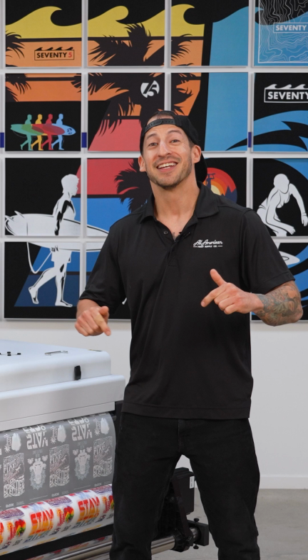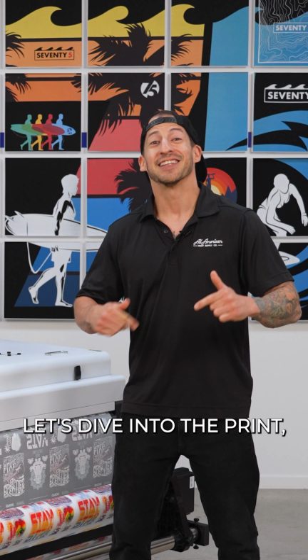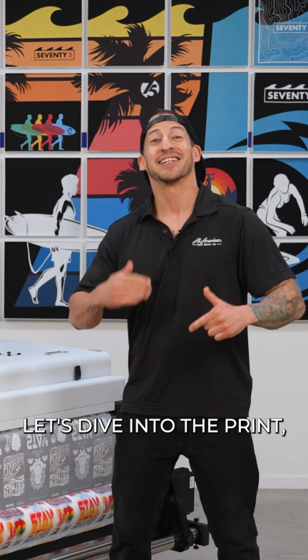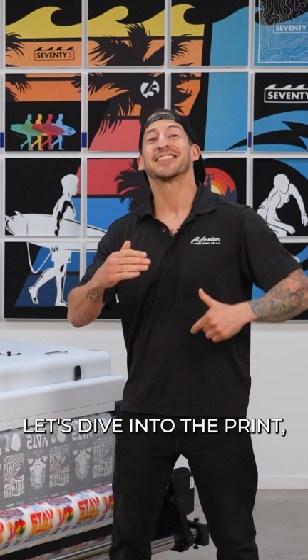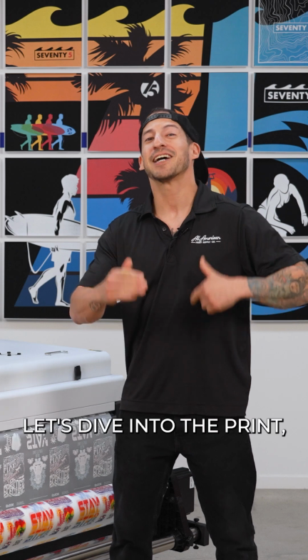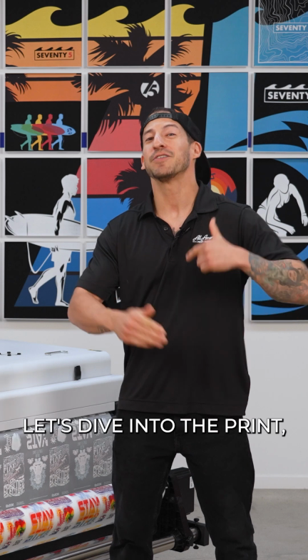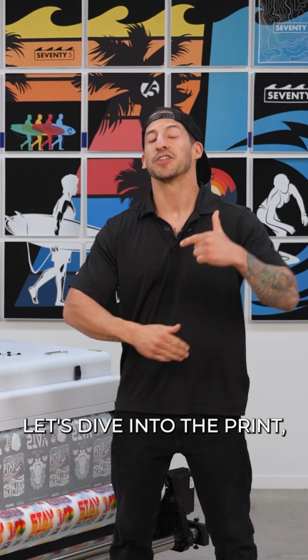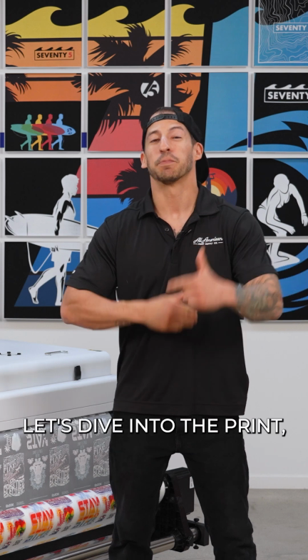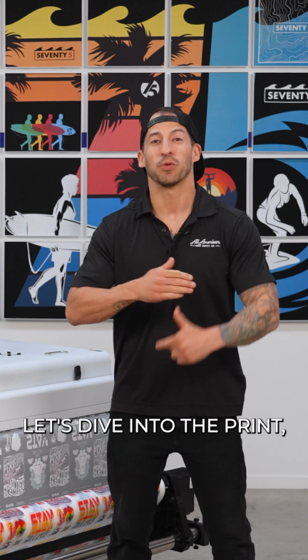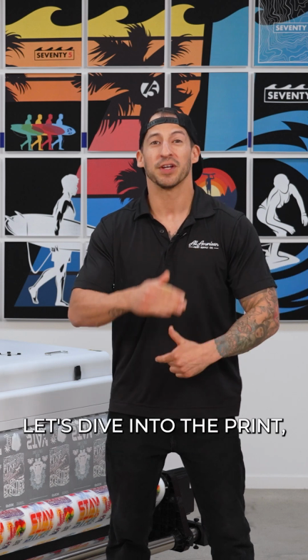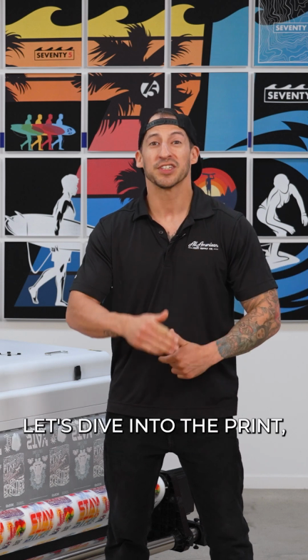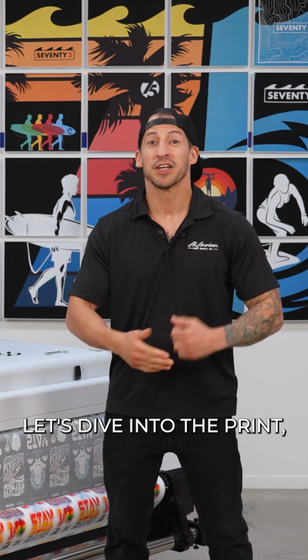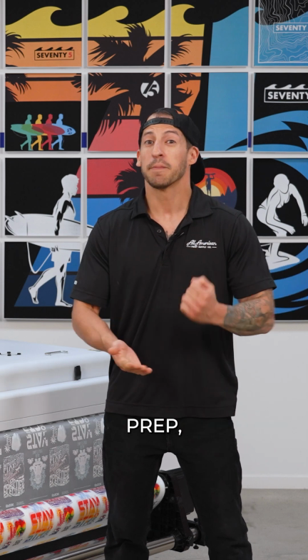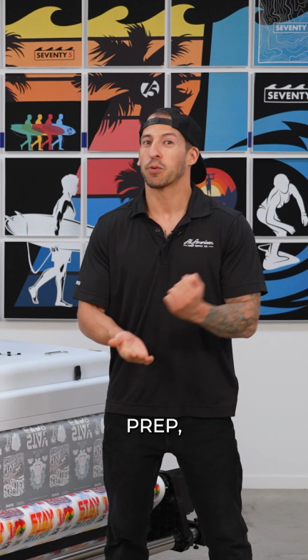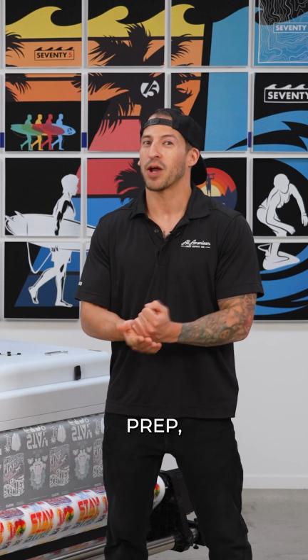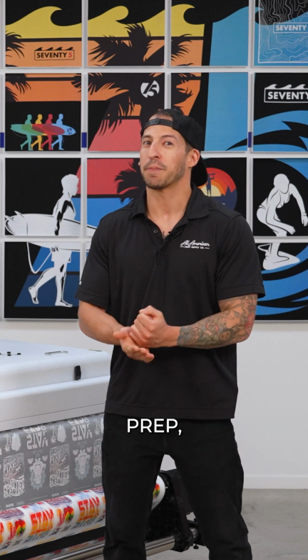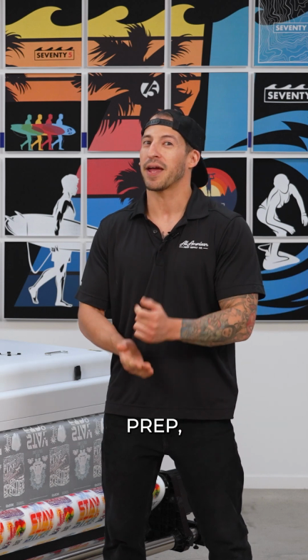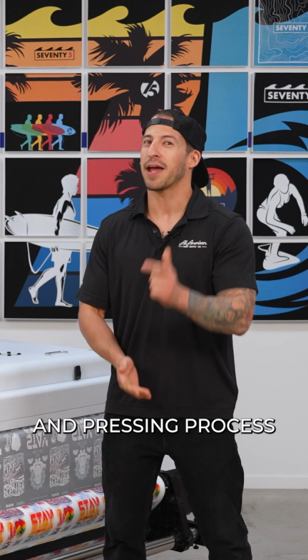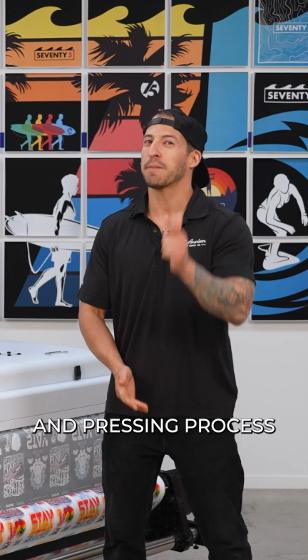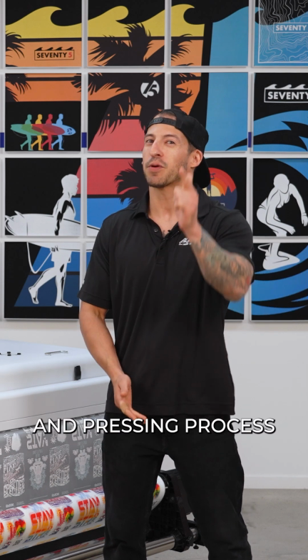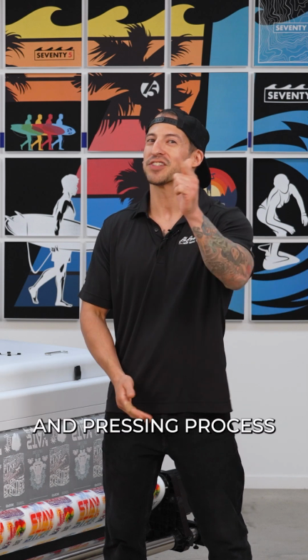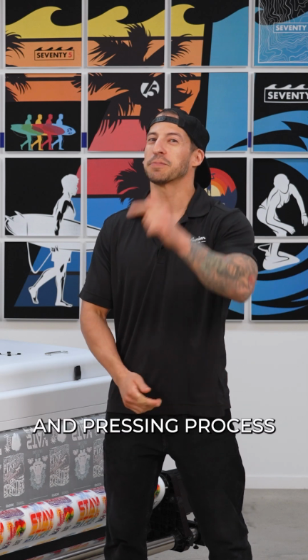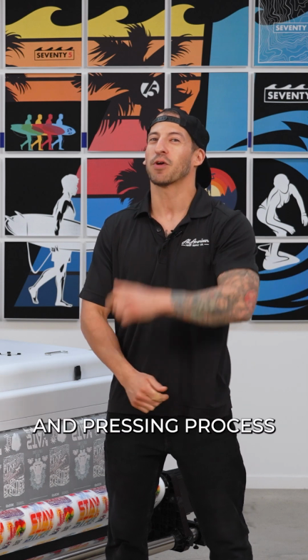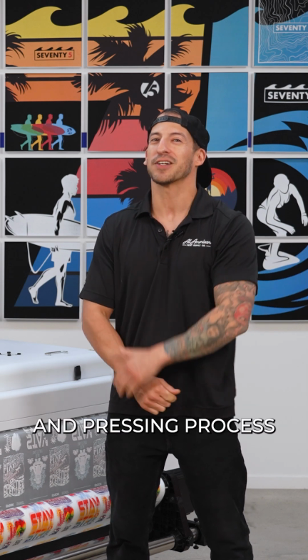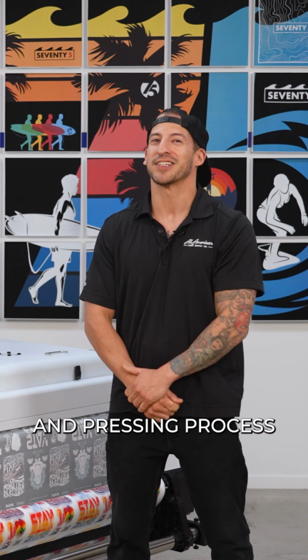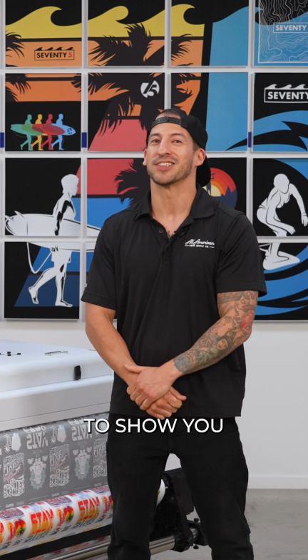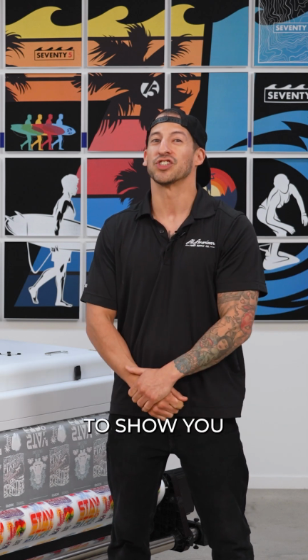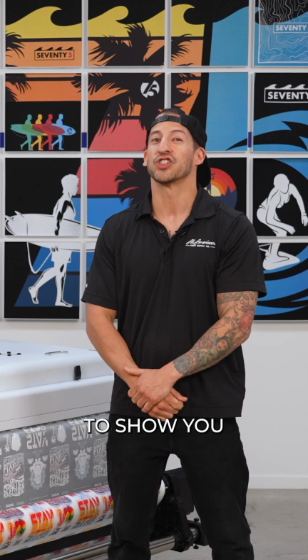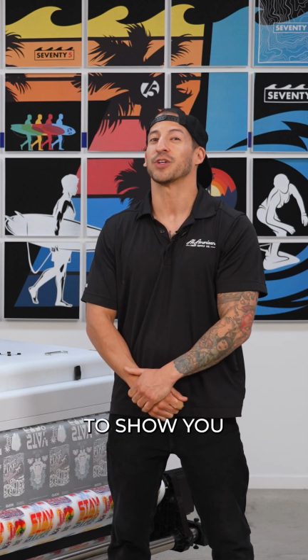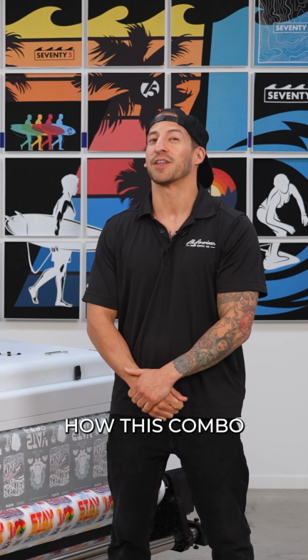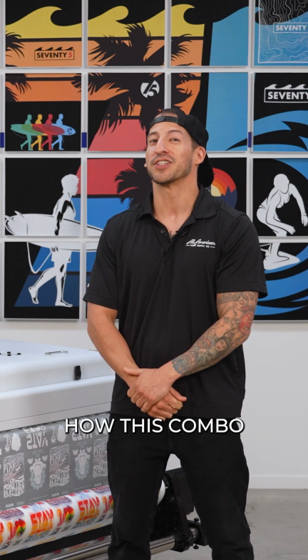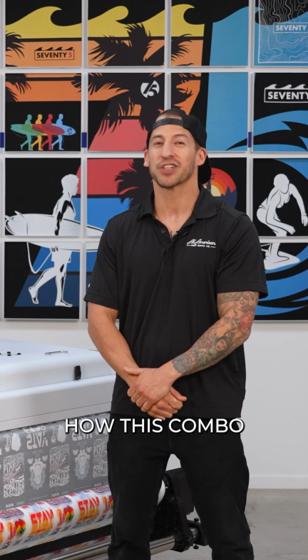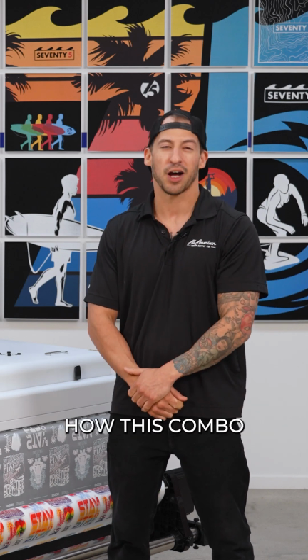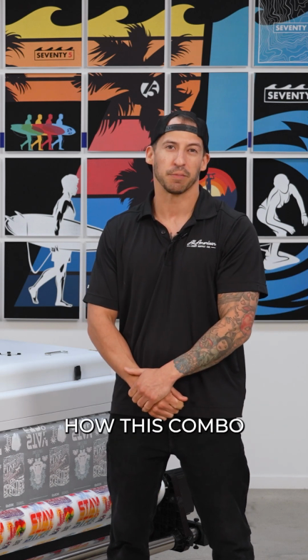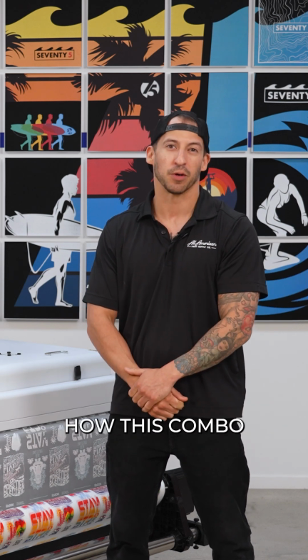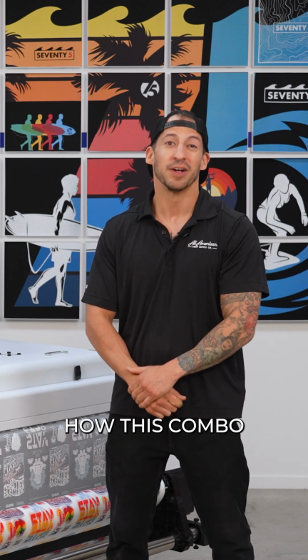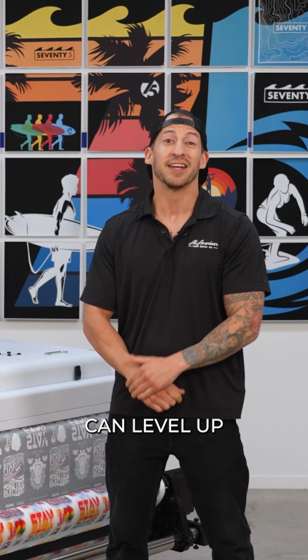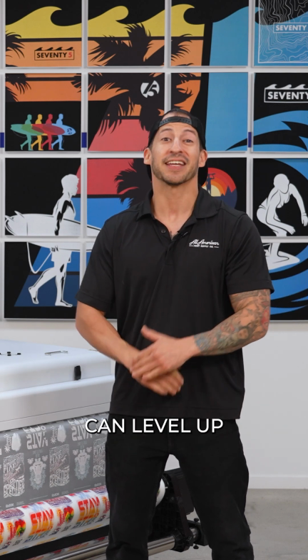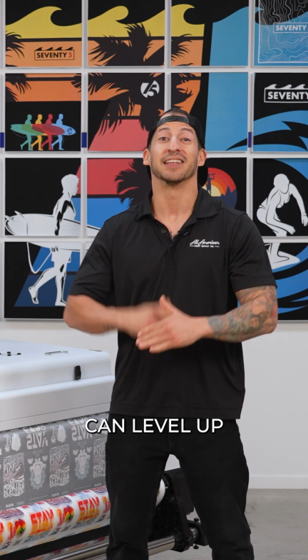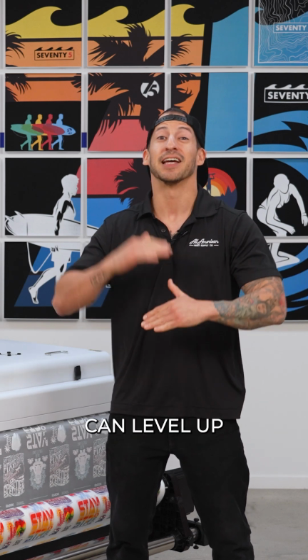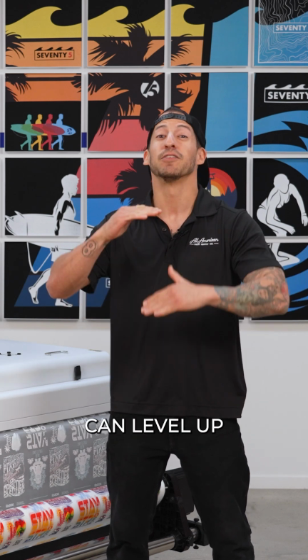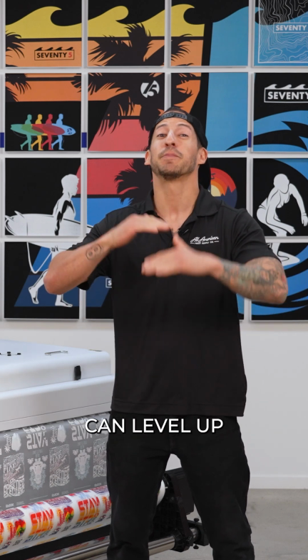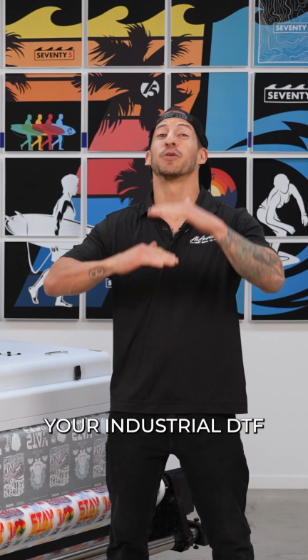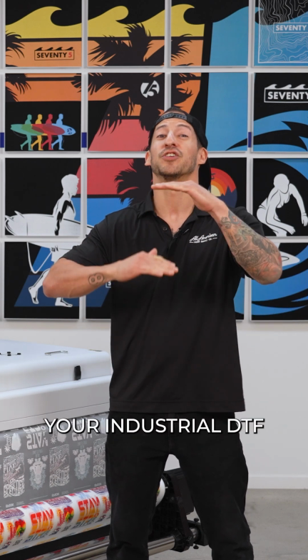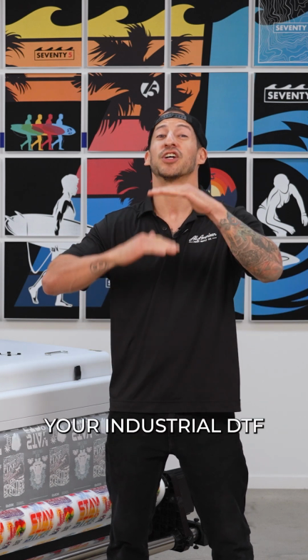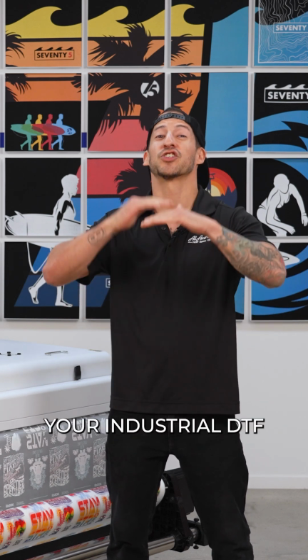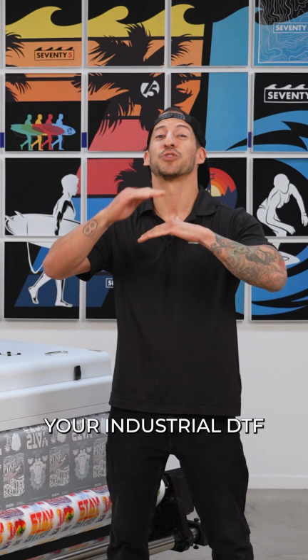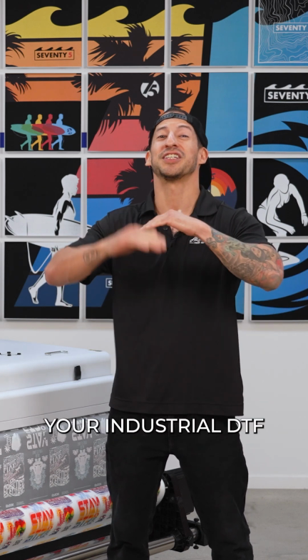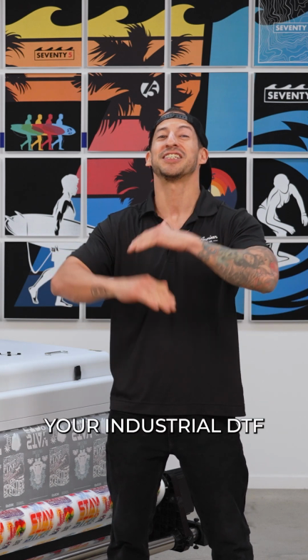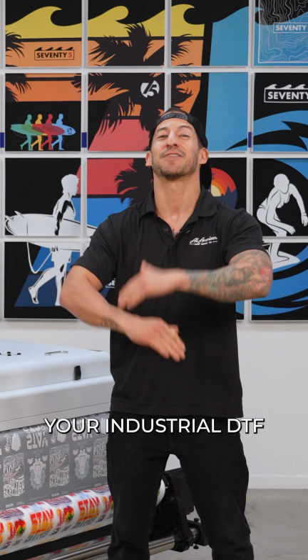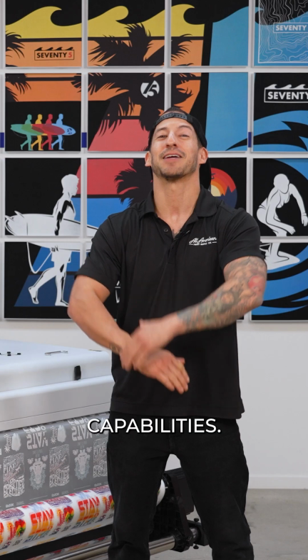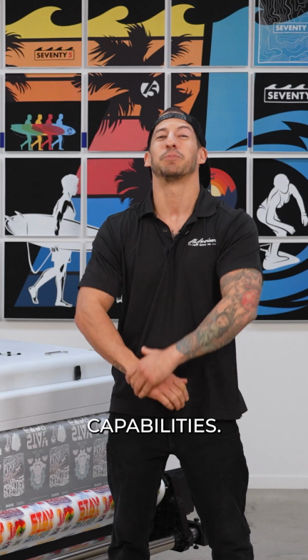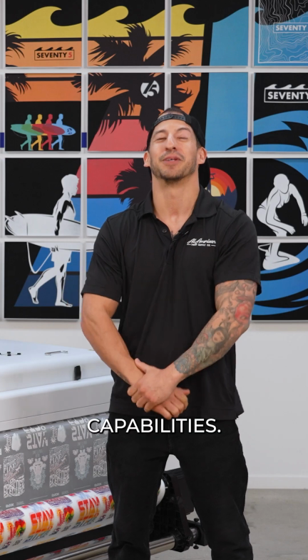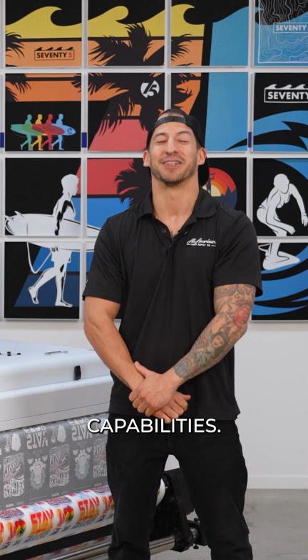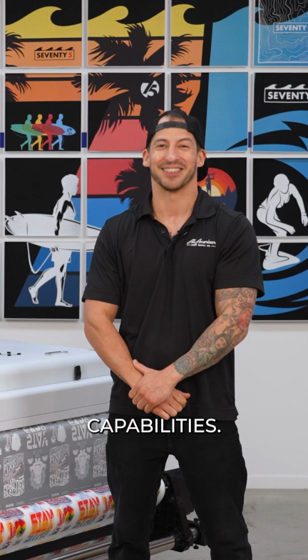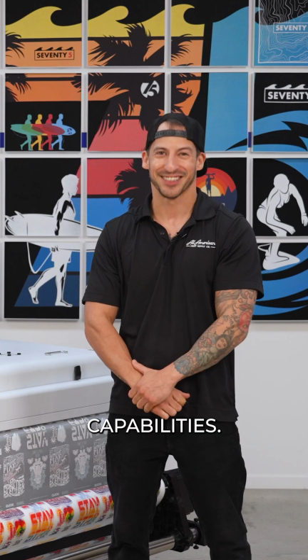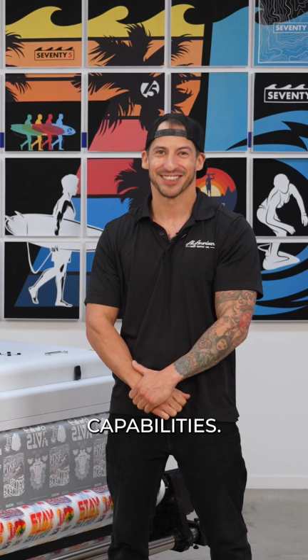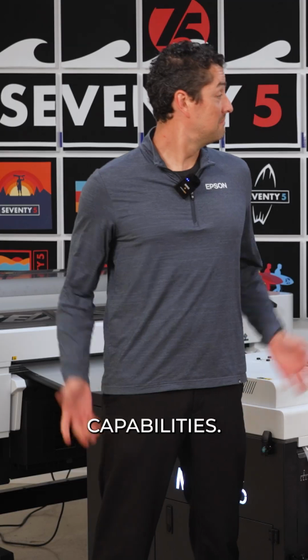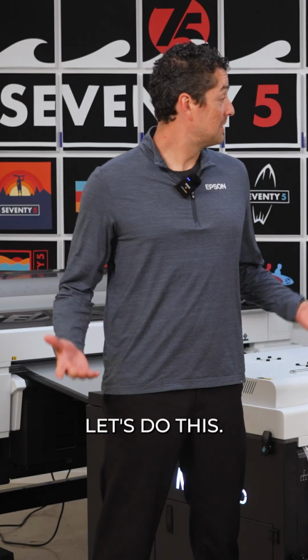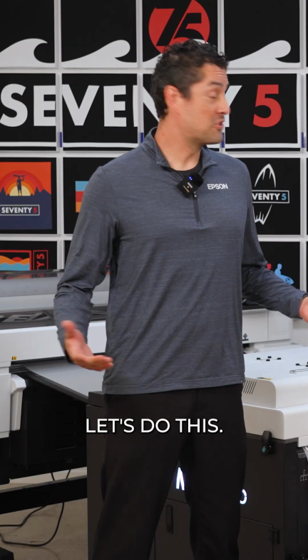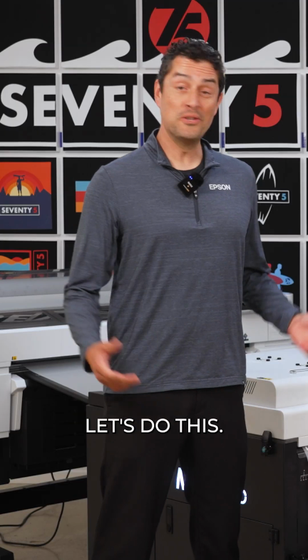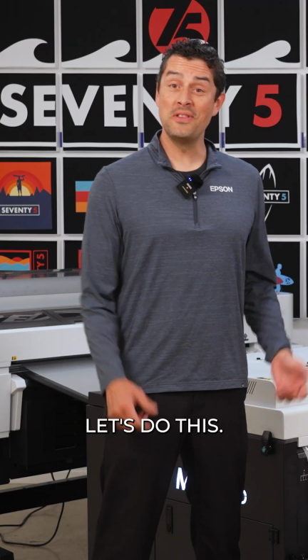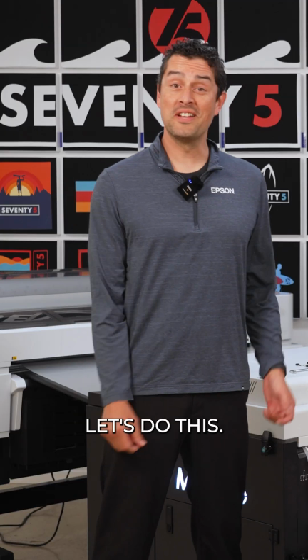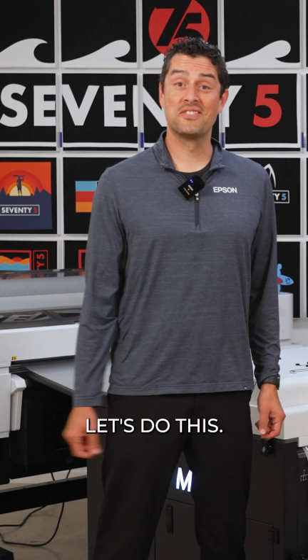Let's dive into the print, prep, and pressing processes to show you how this combo can level up your industrial DTF capabilities. Let's do this!